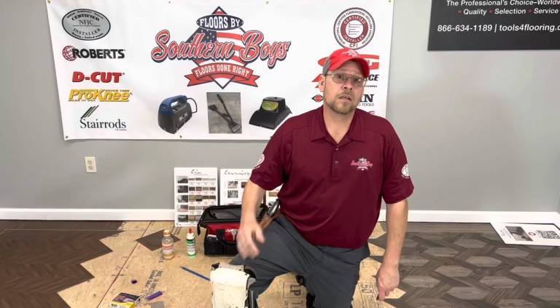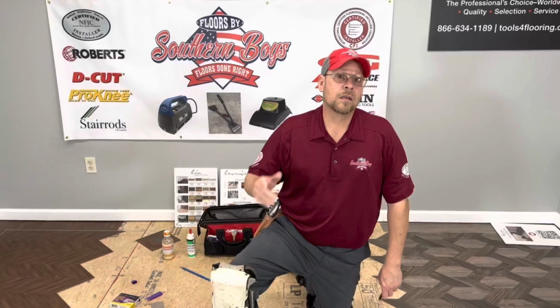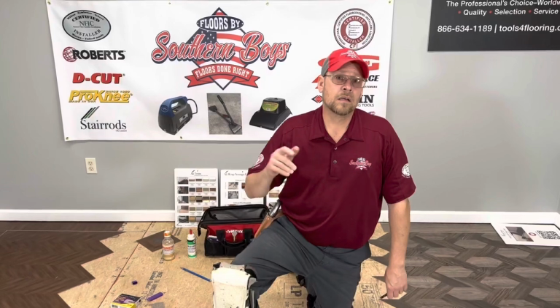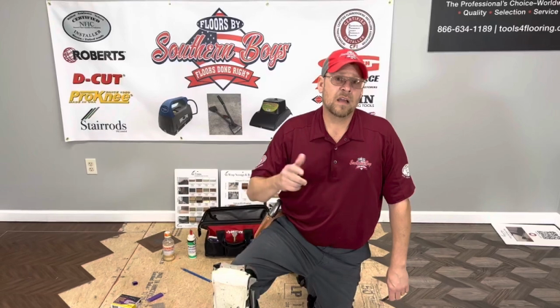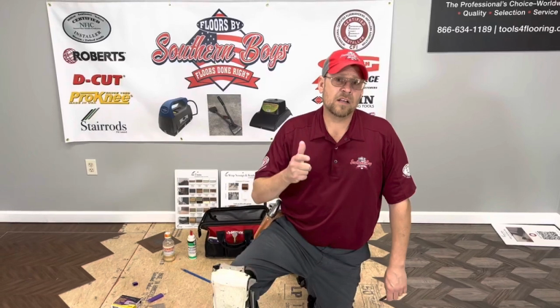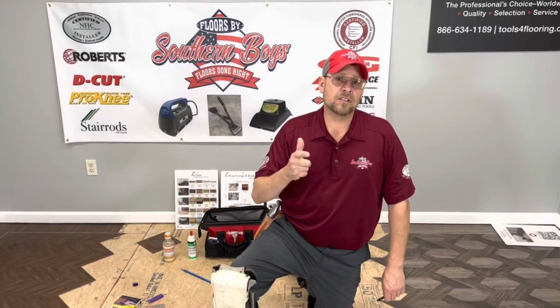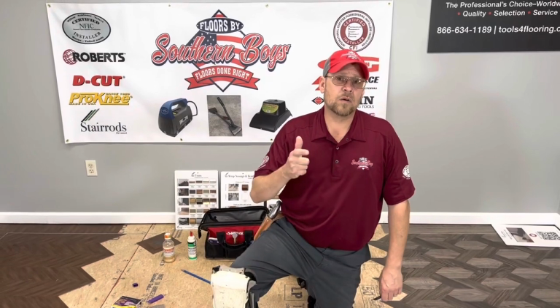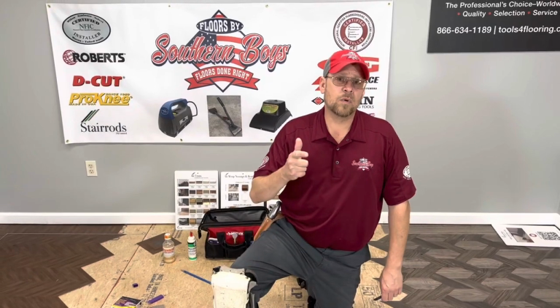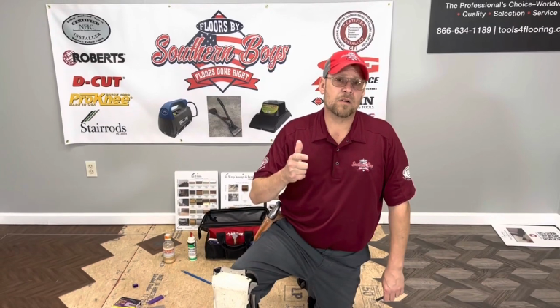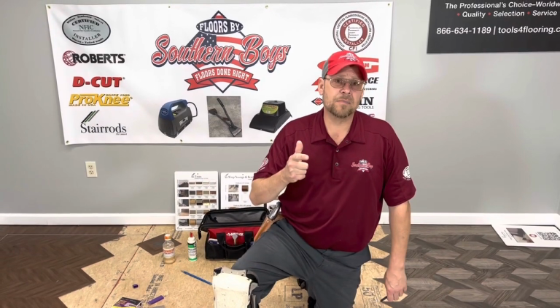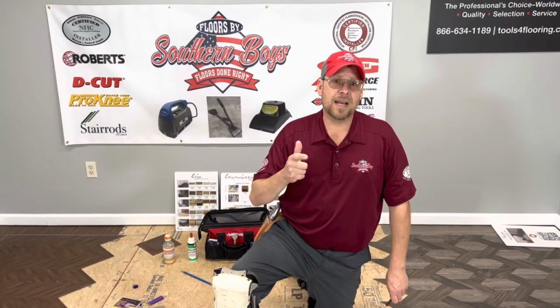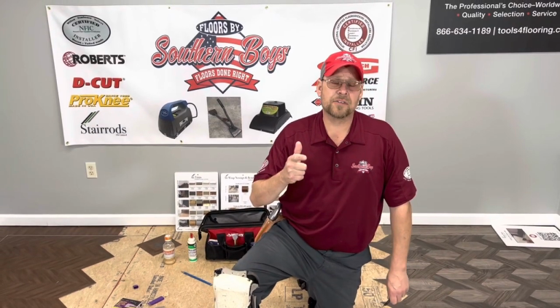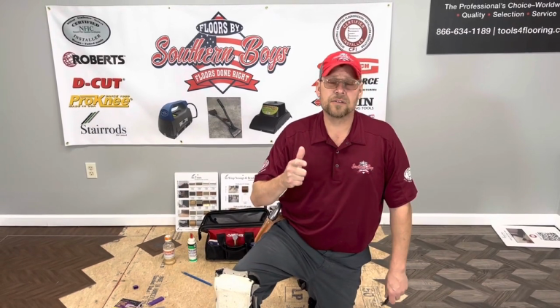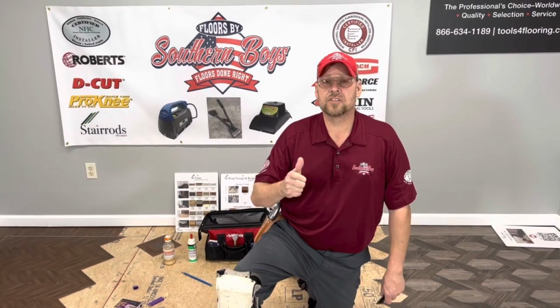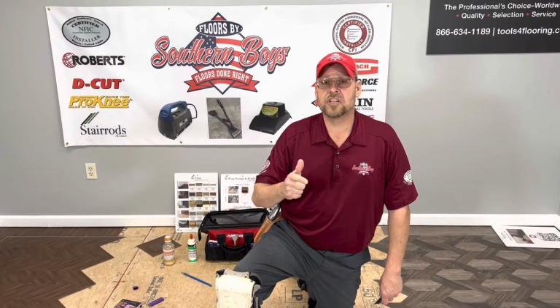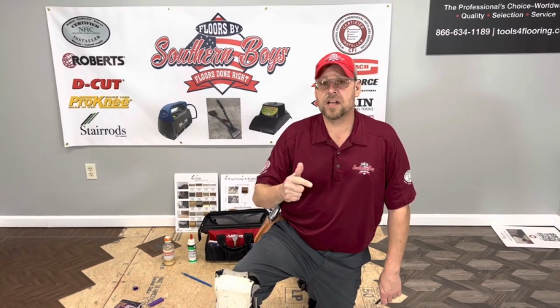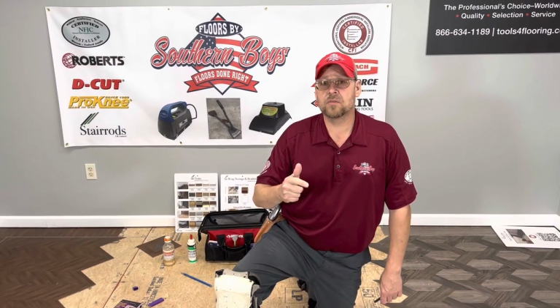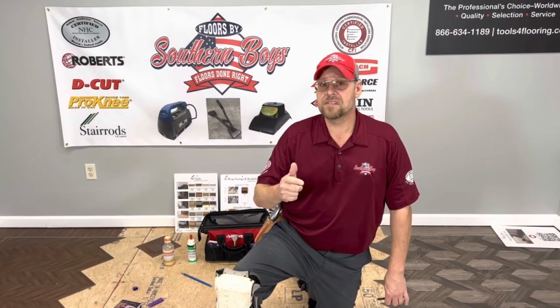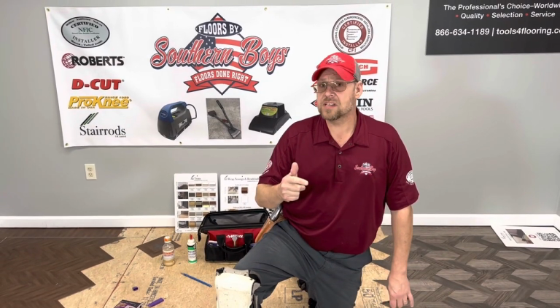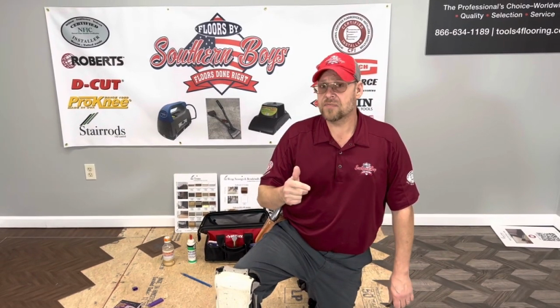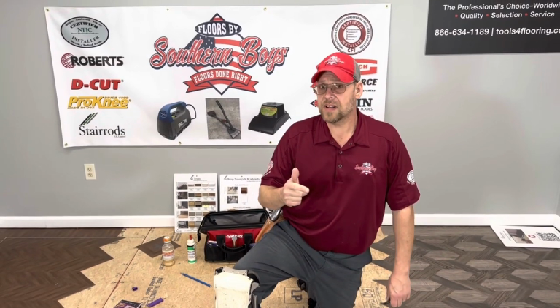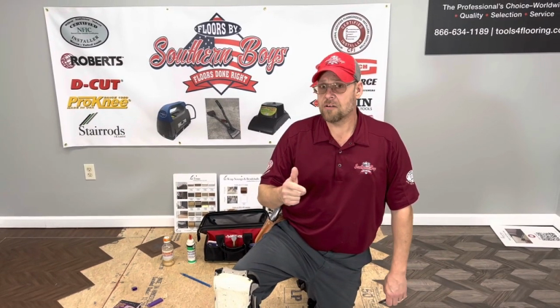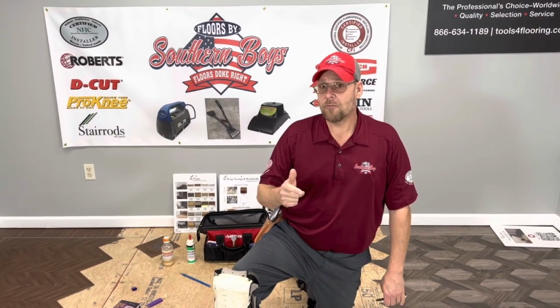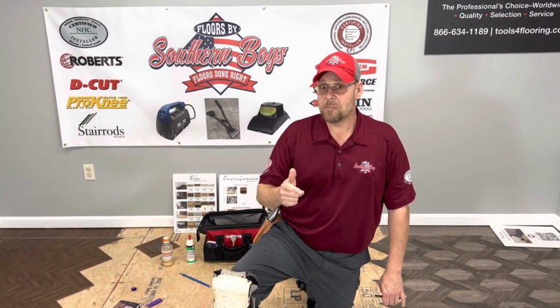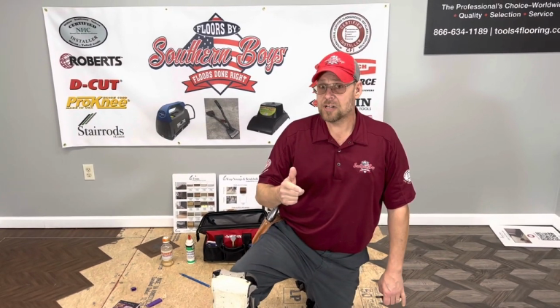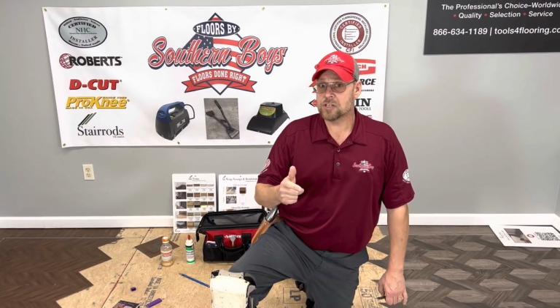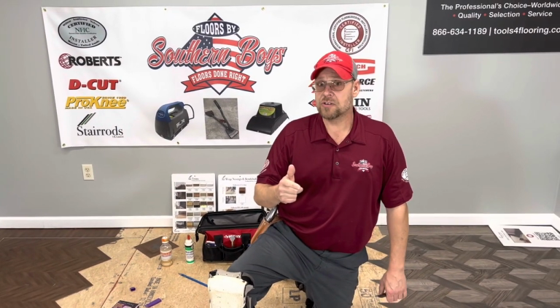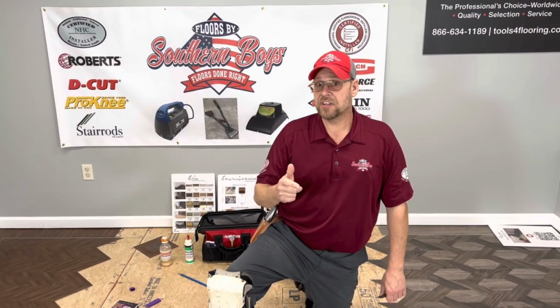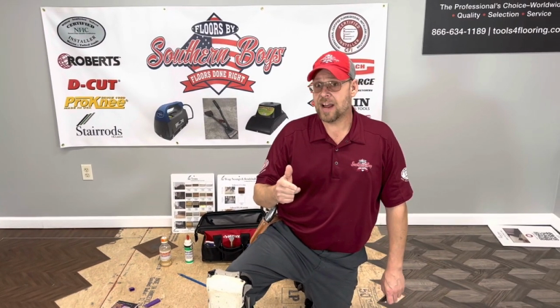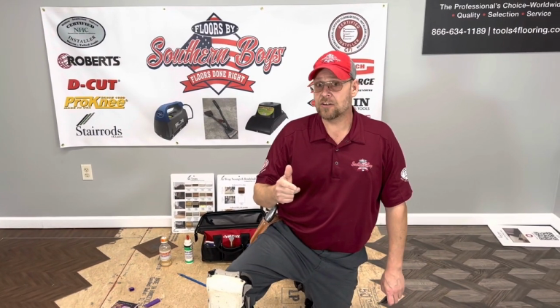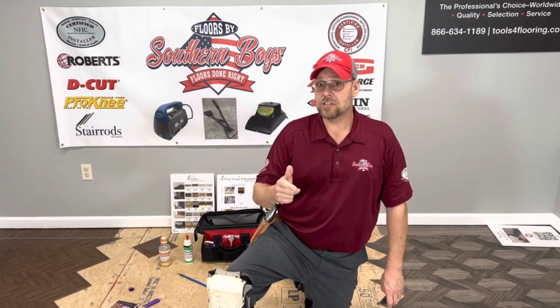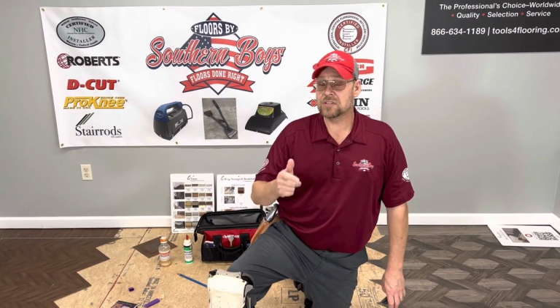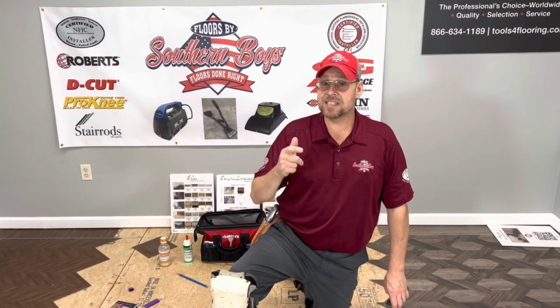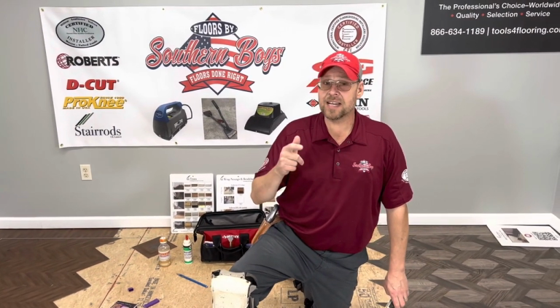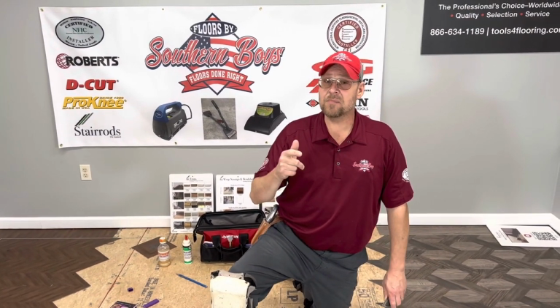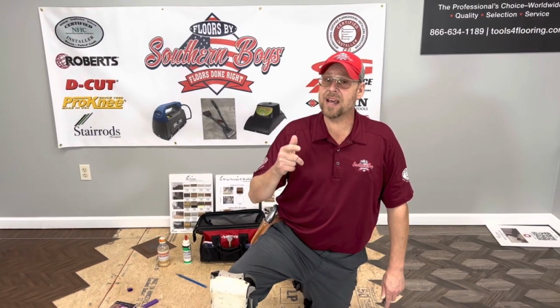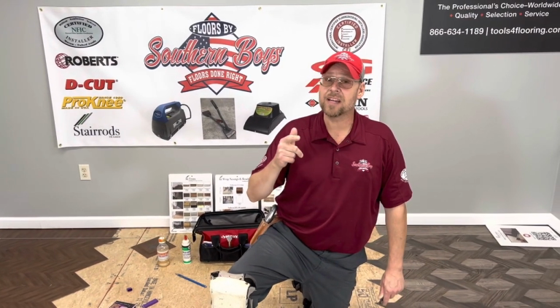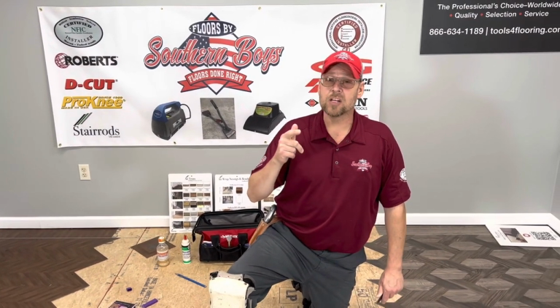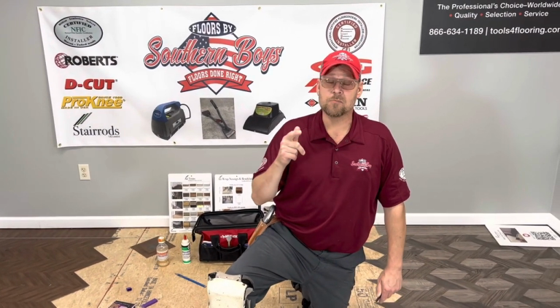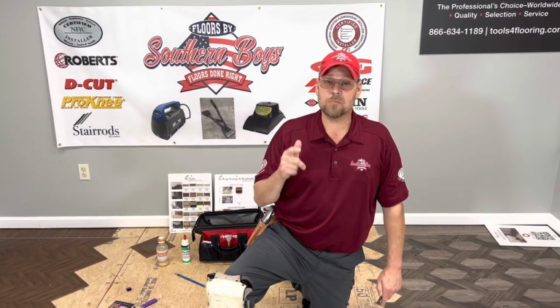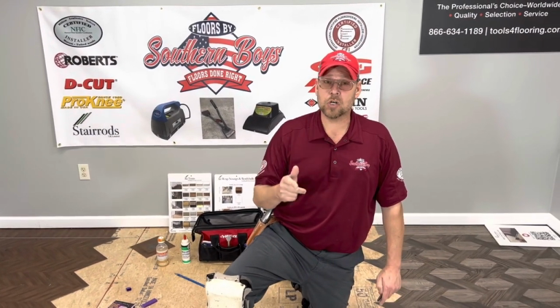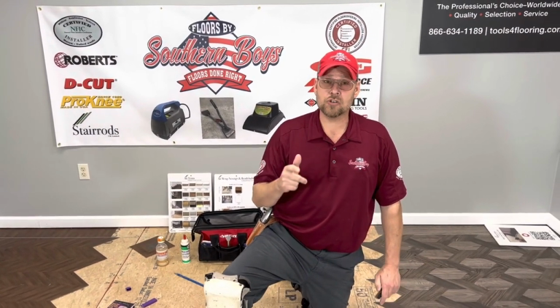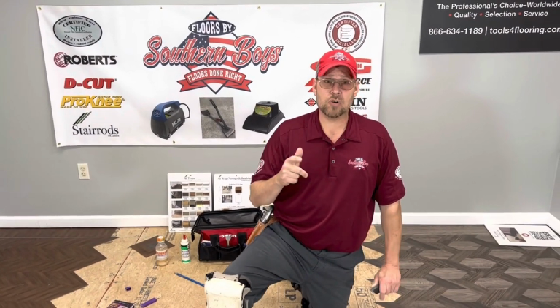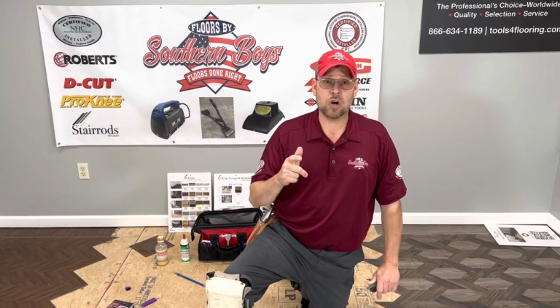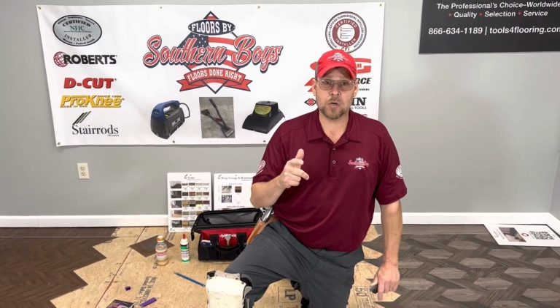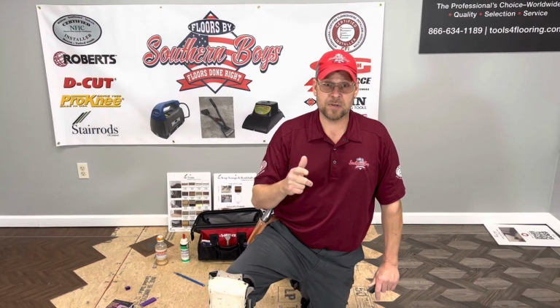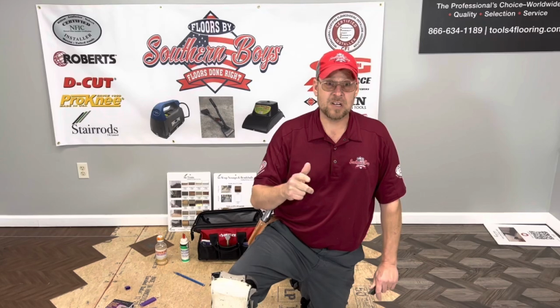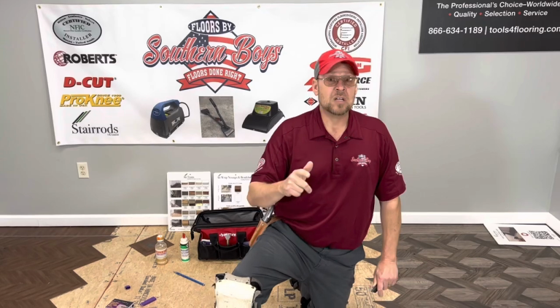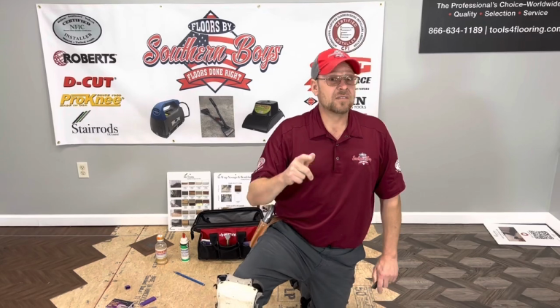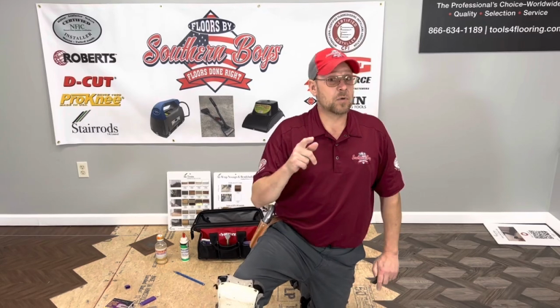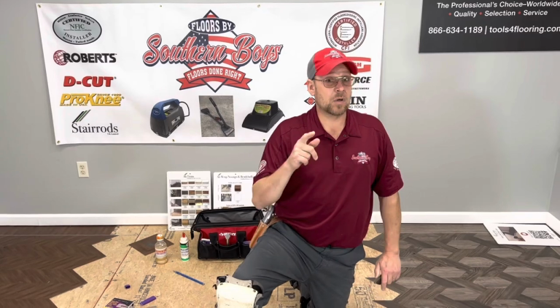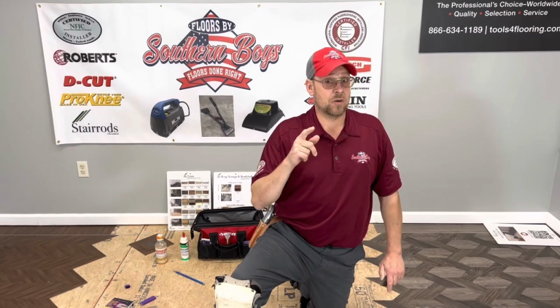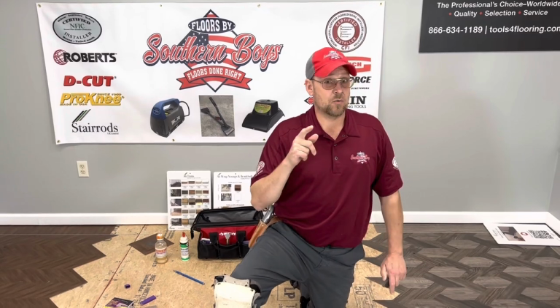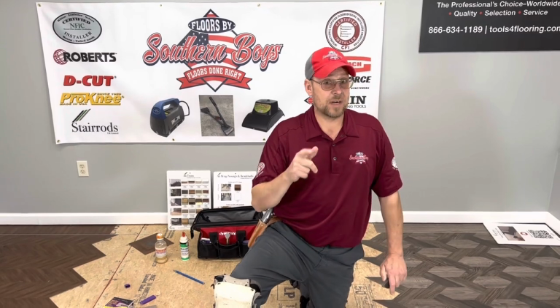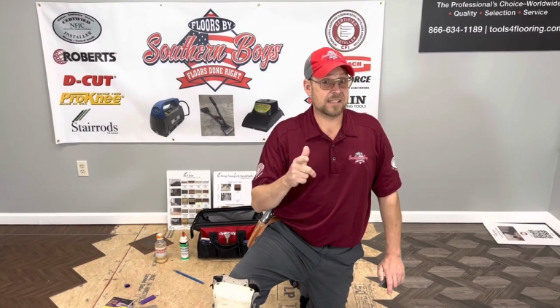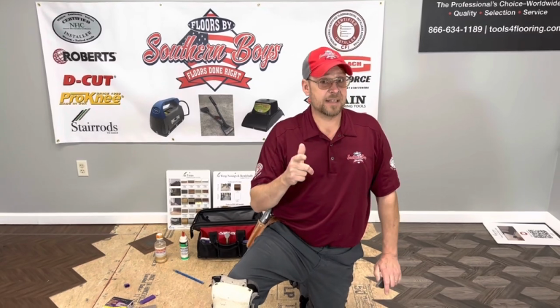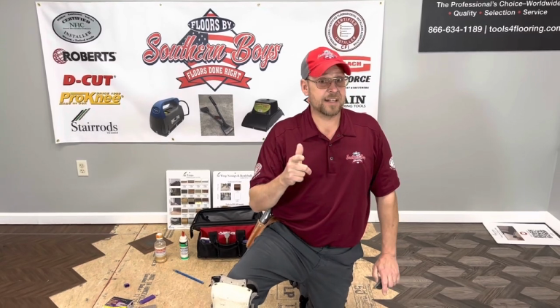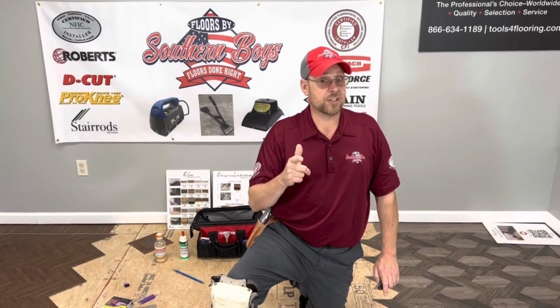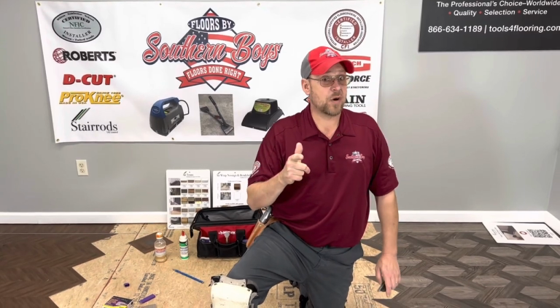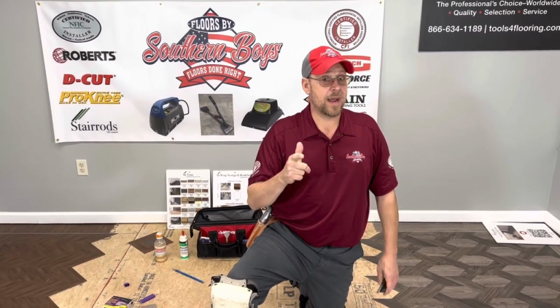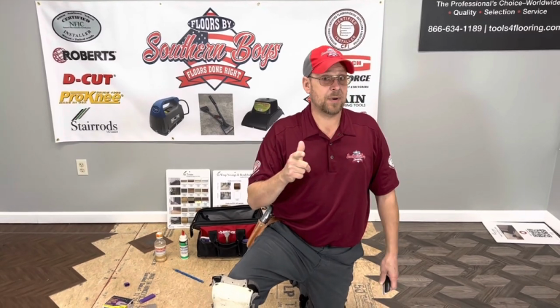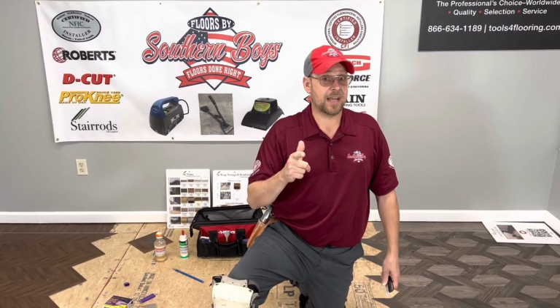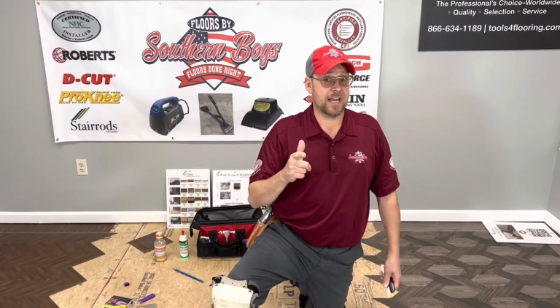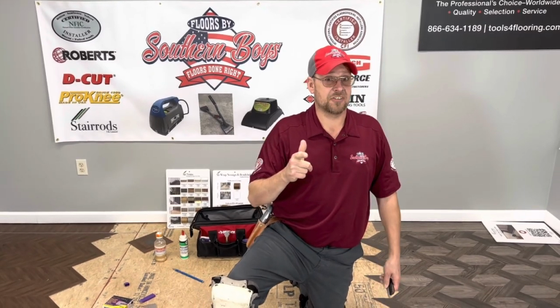How's it going? Welcome back to the channel. In this video I'm going to be showing you how to seam a commercial carpet for a residential application.